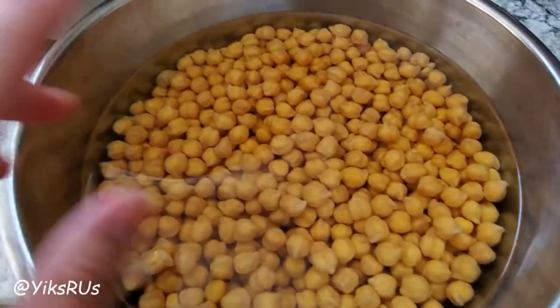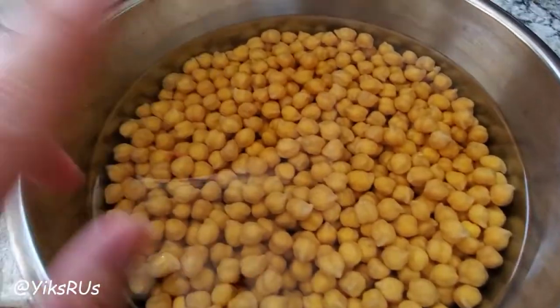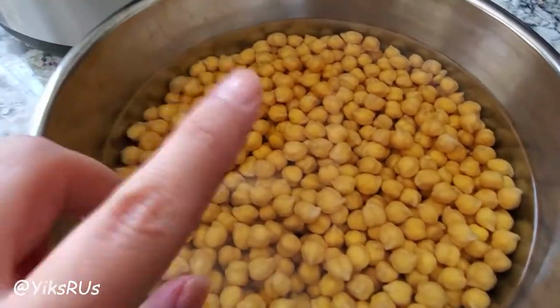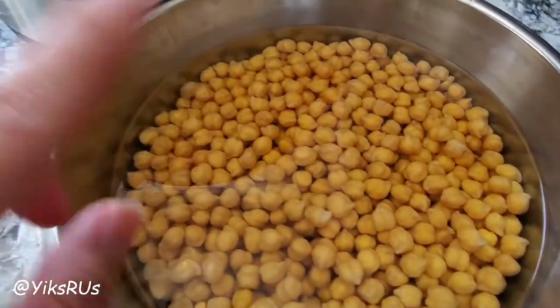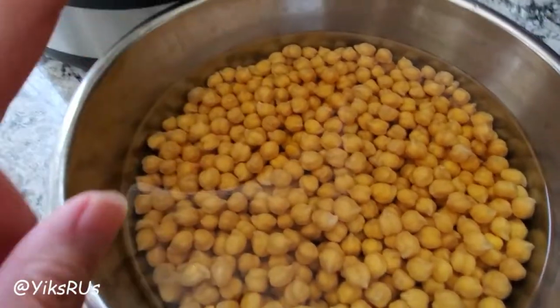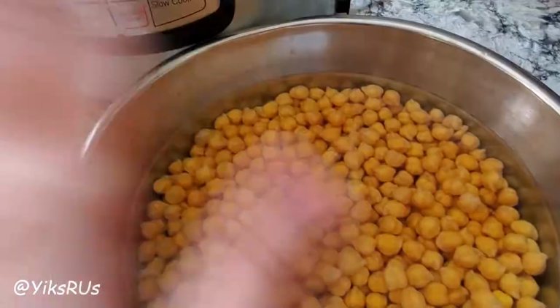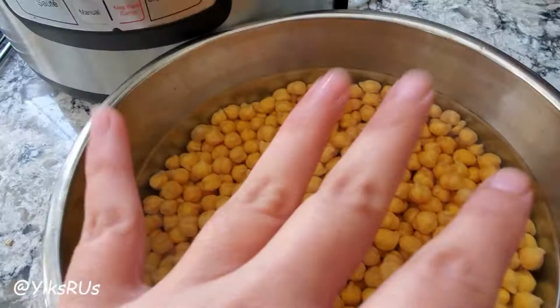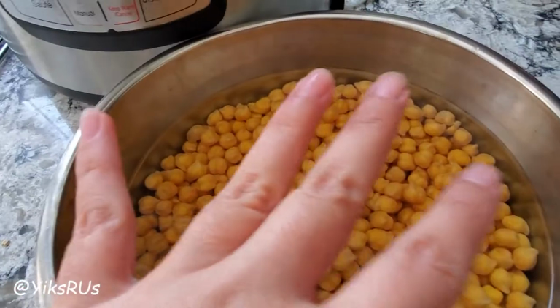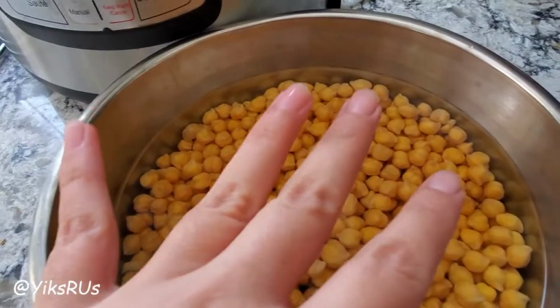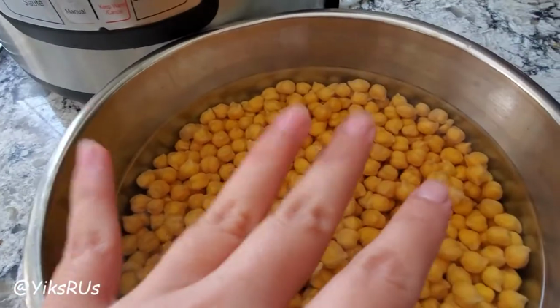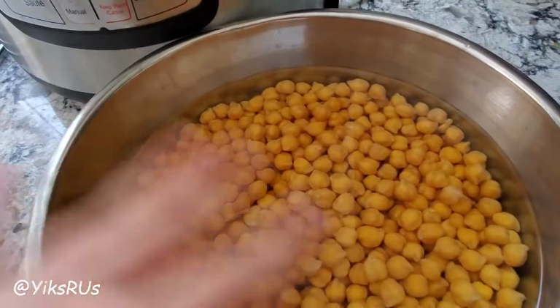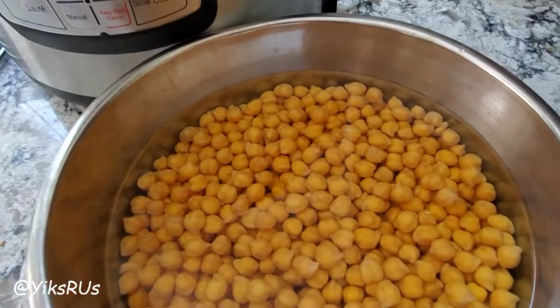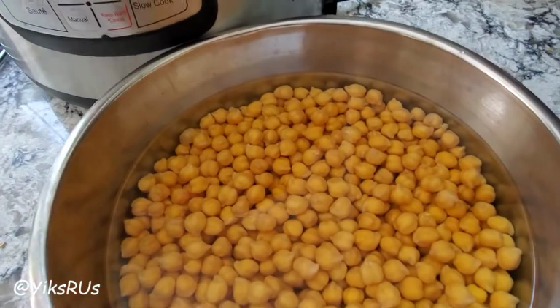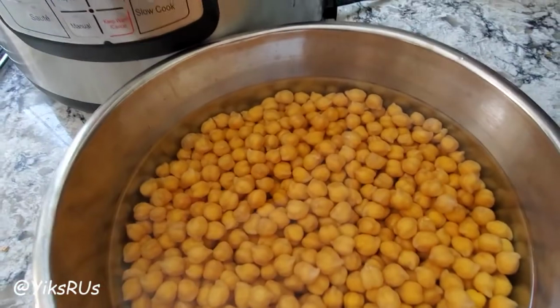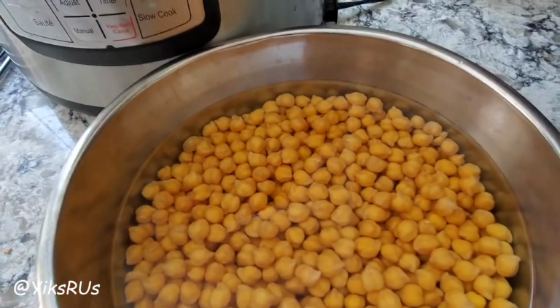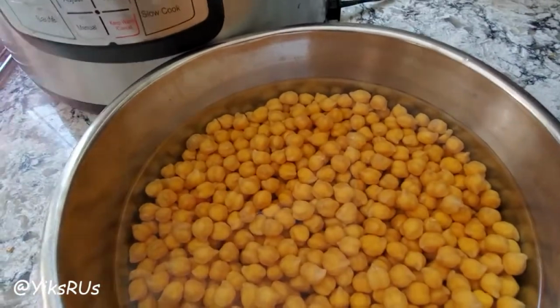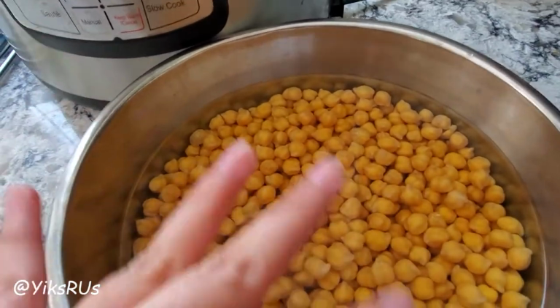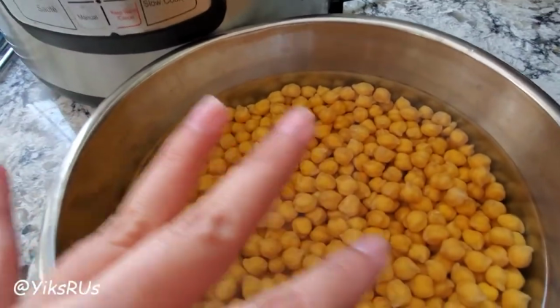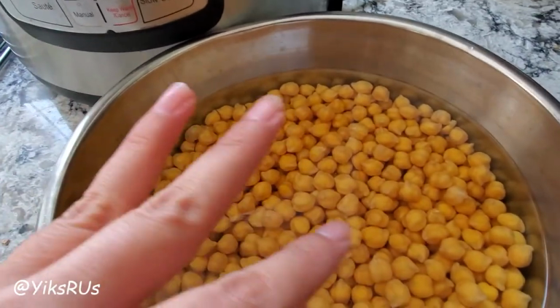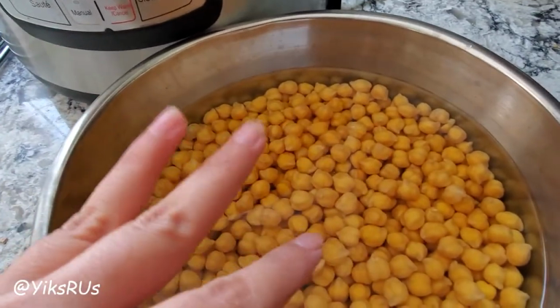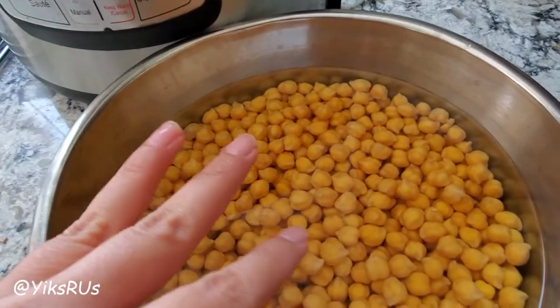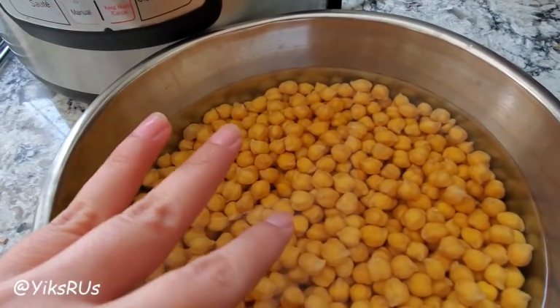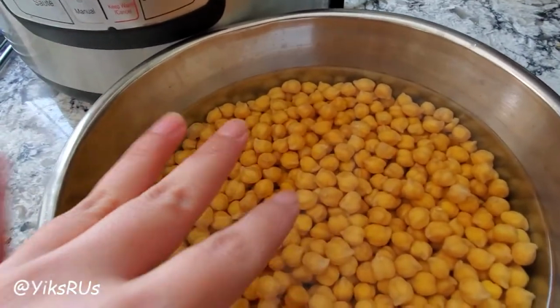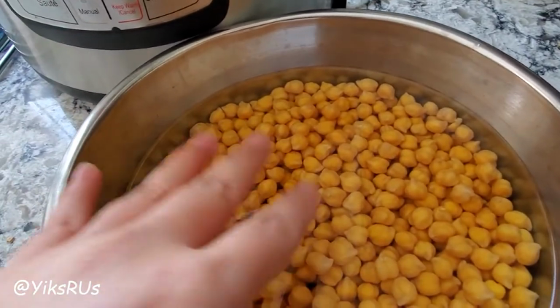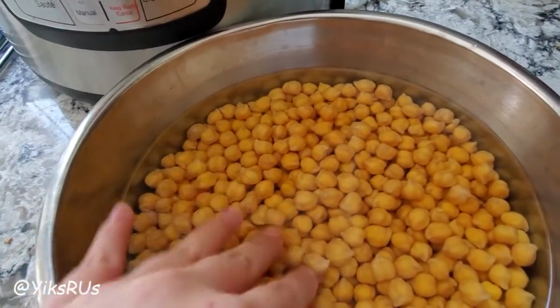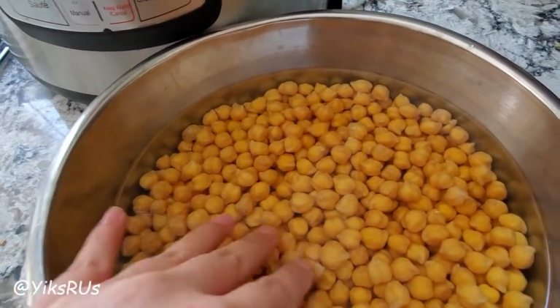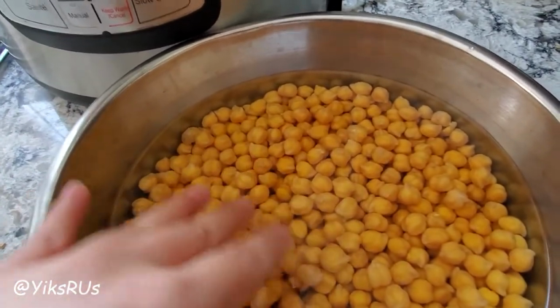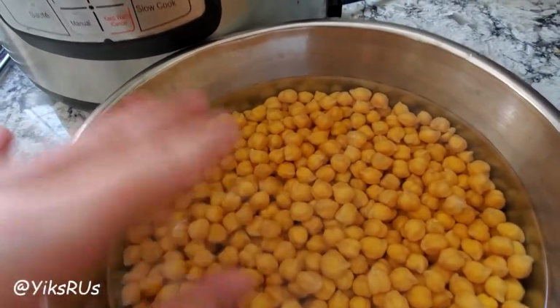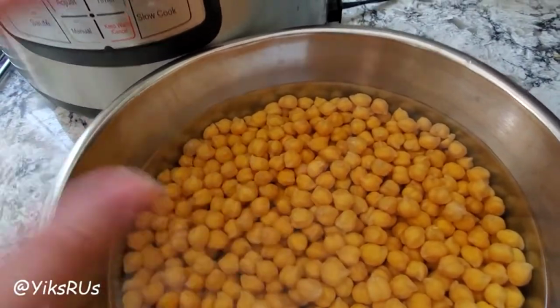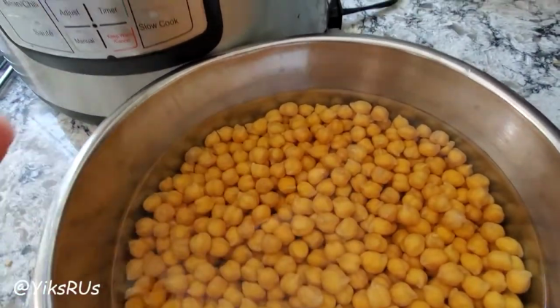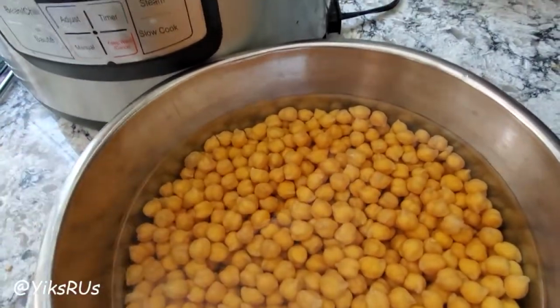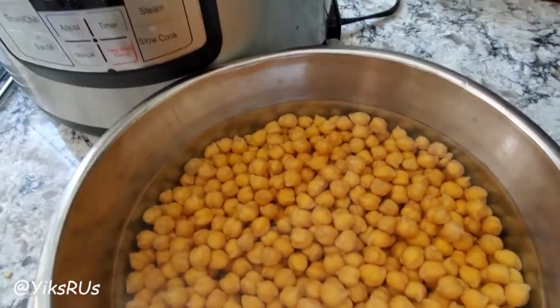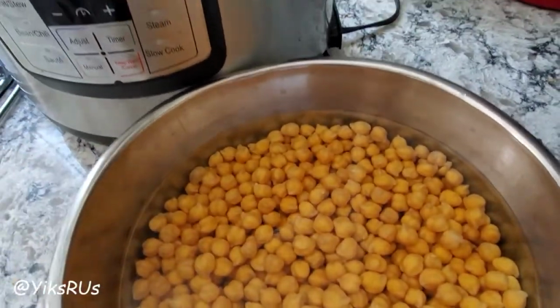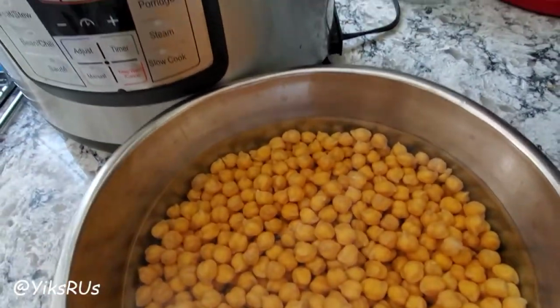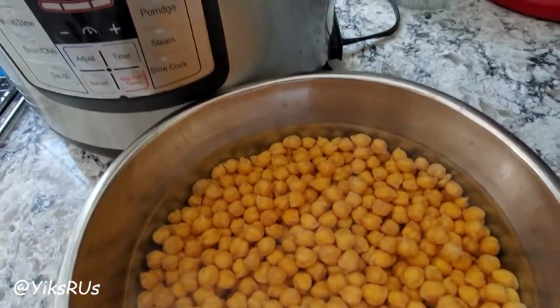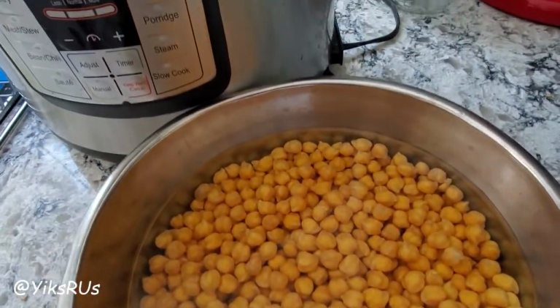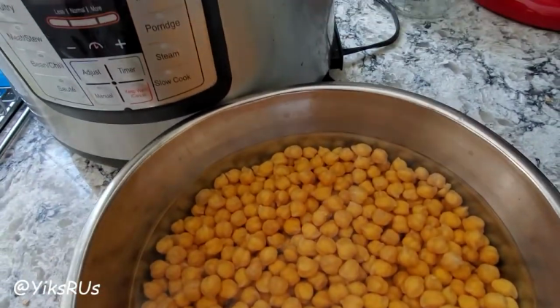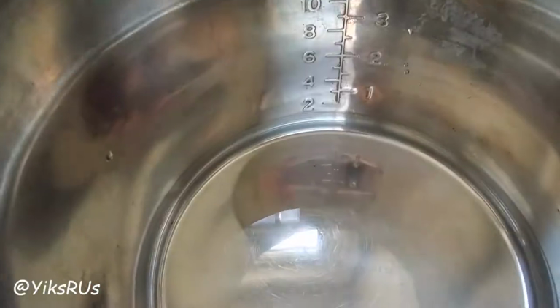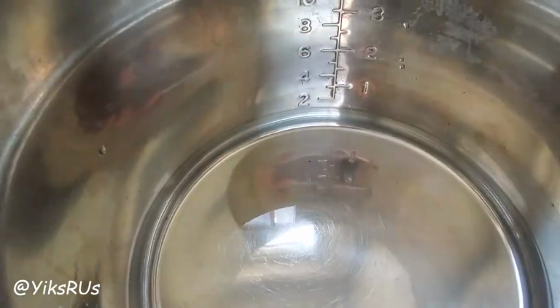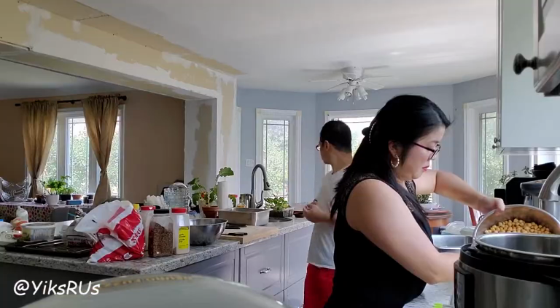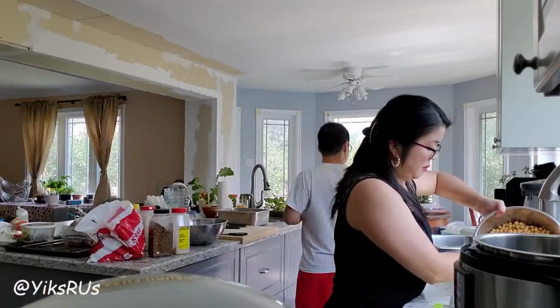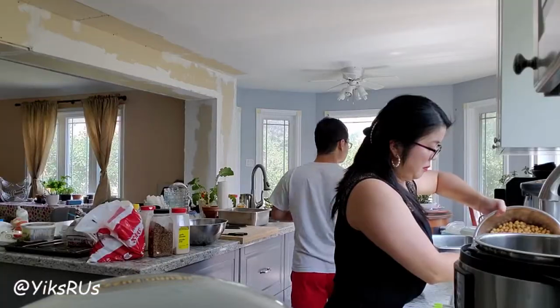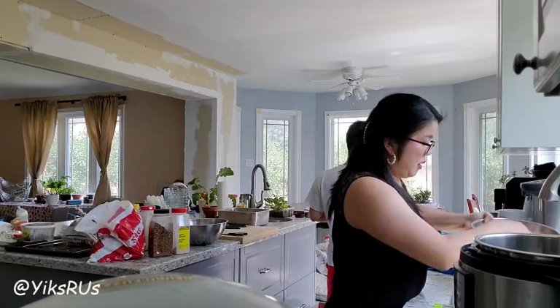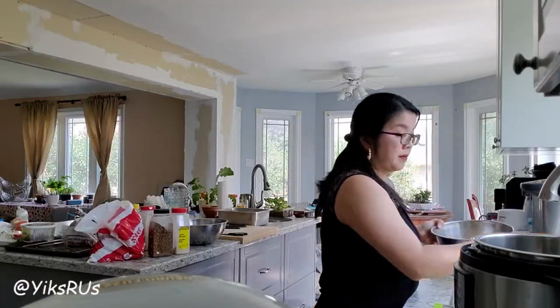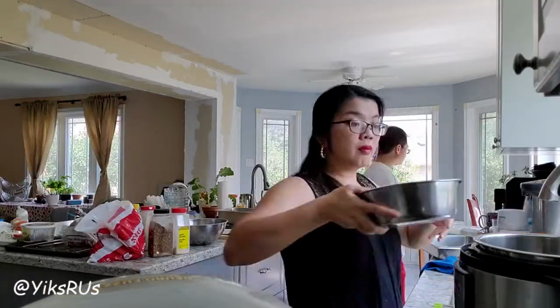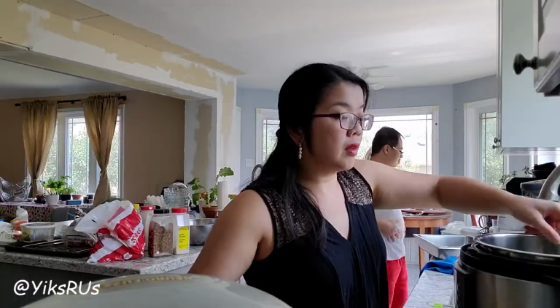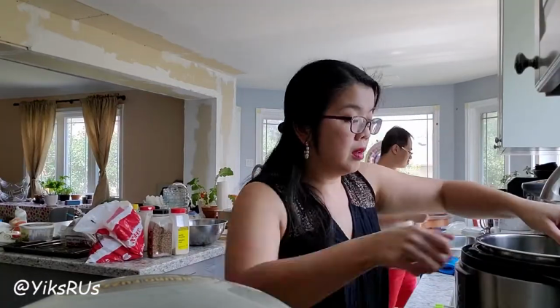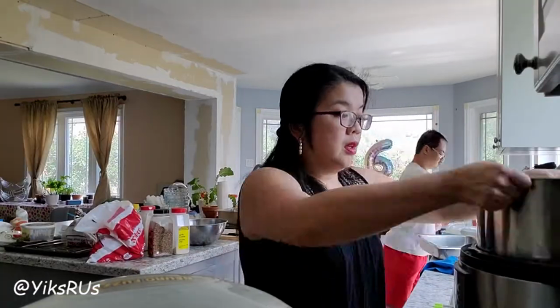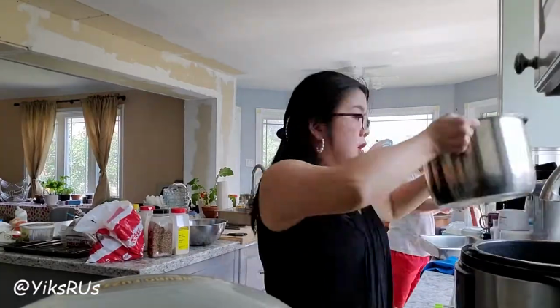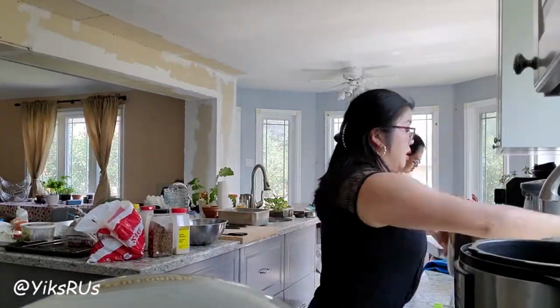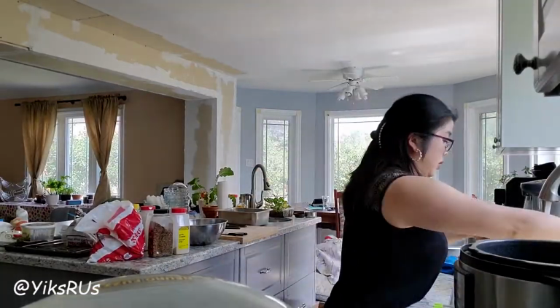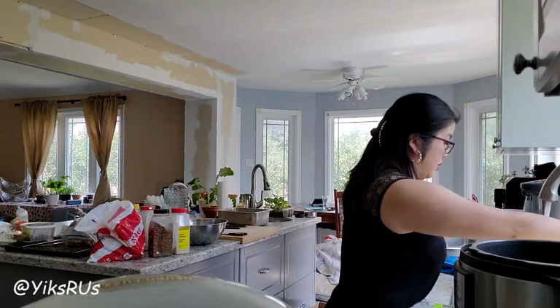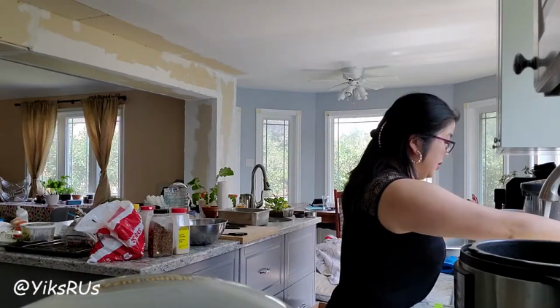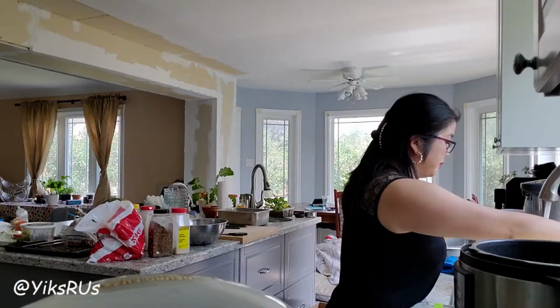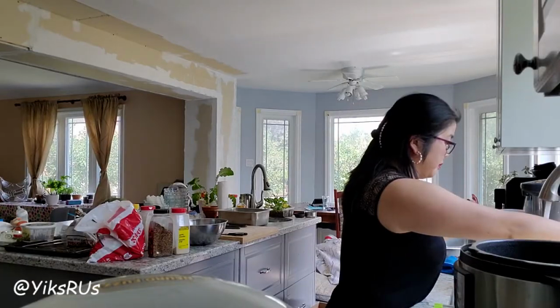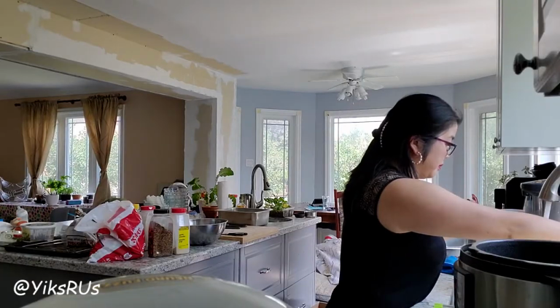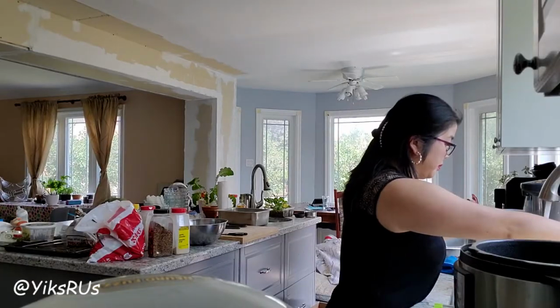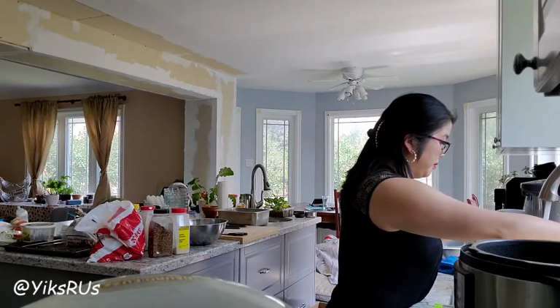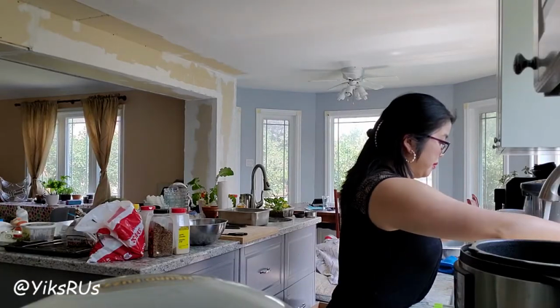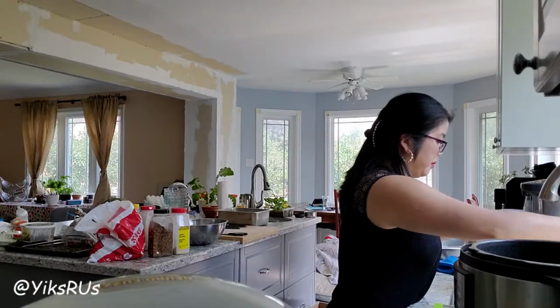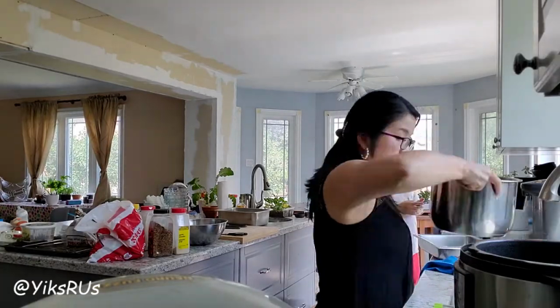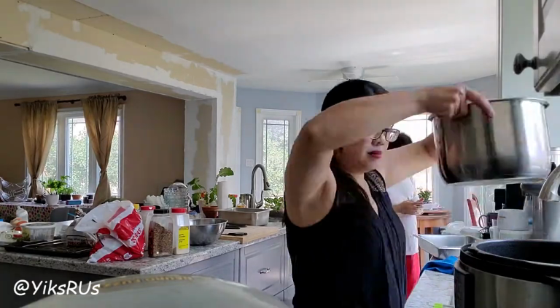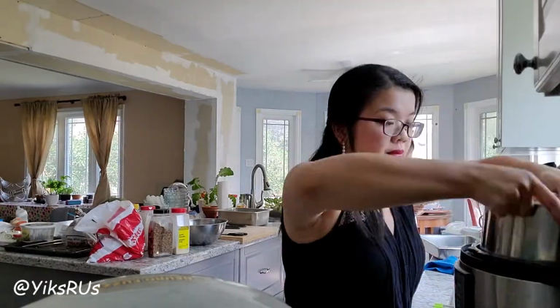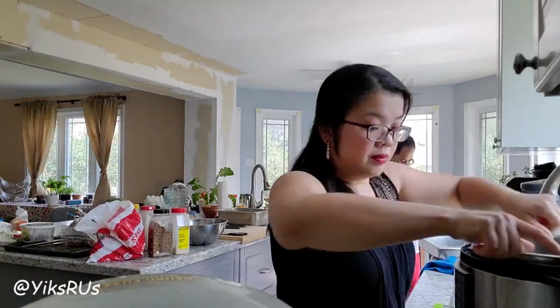Then you're just going to drain out the water. I'm going to do one more quick rinse and then I'm throwing it into my Instapot with four cups of water and some salt.